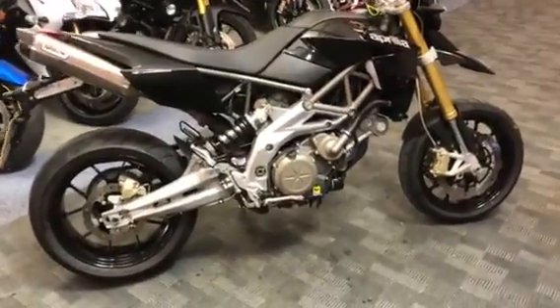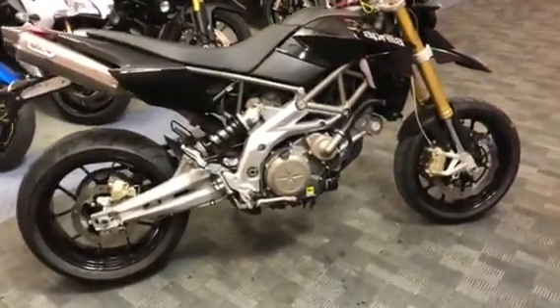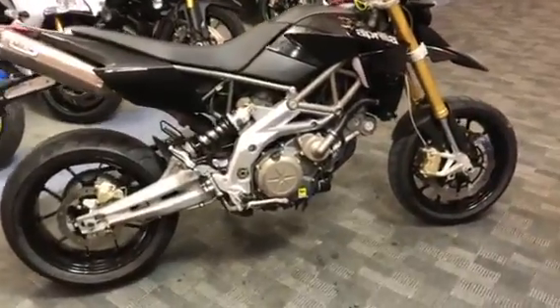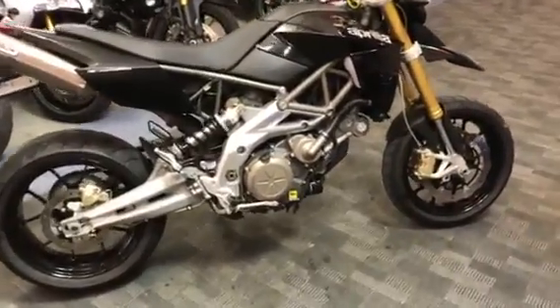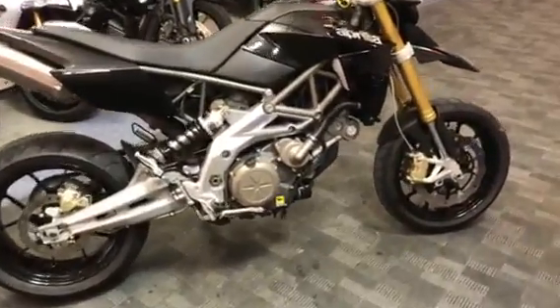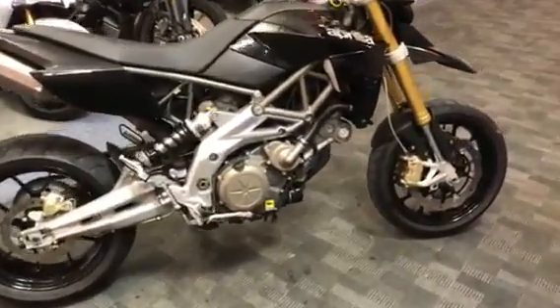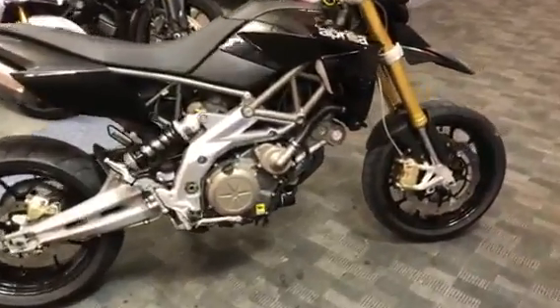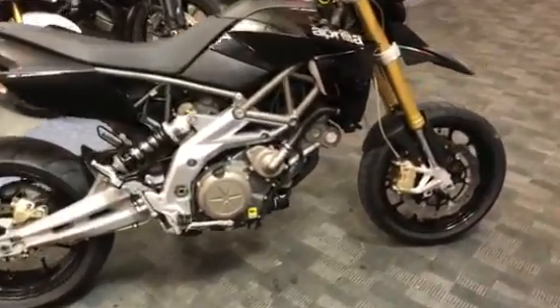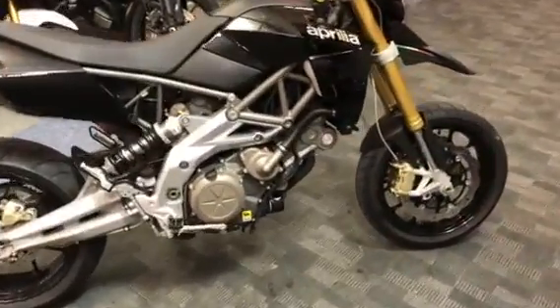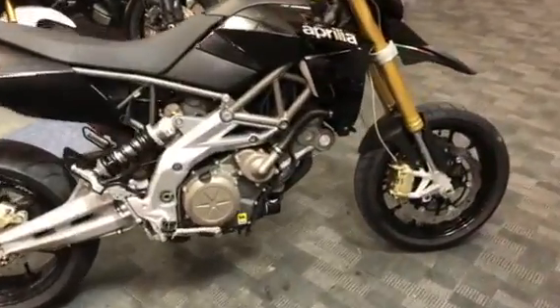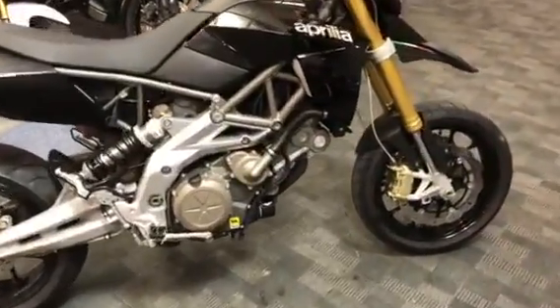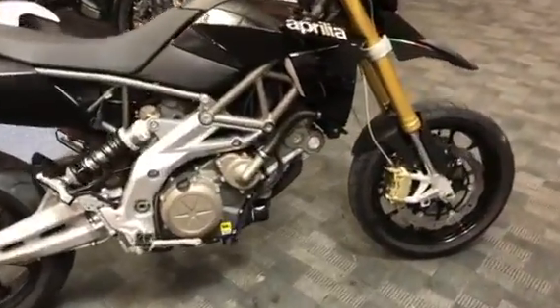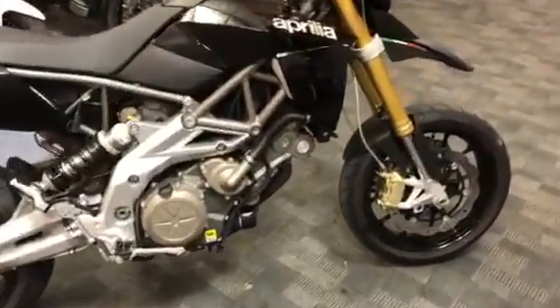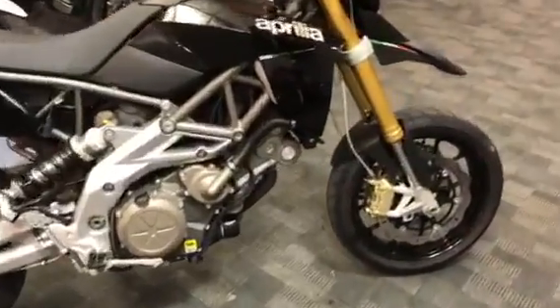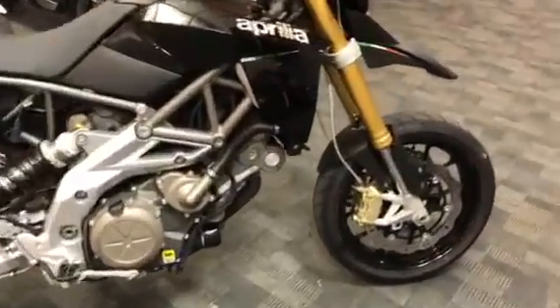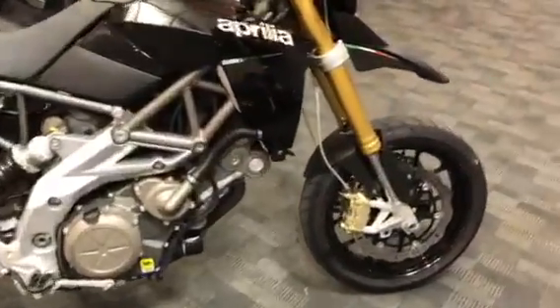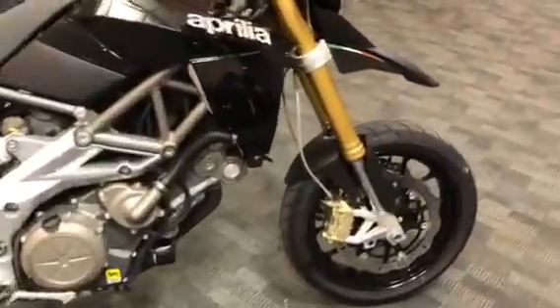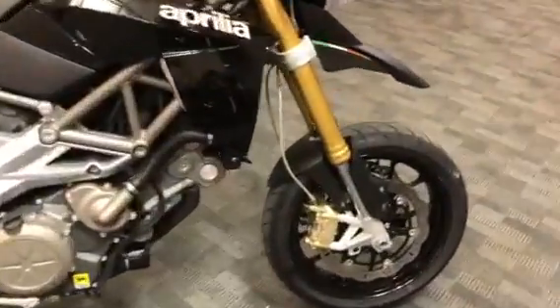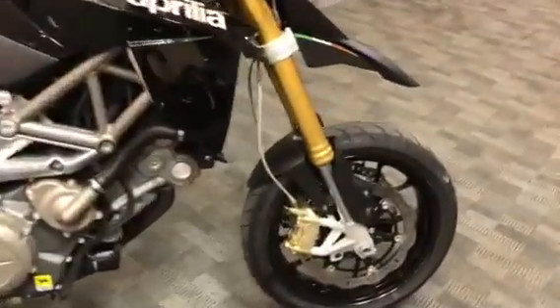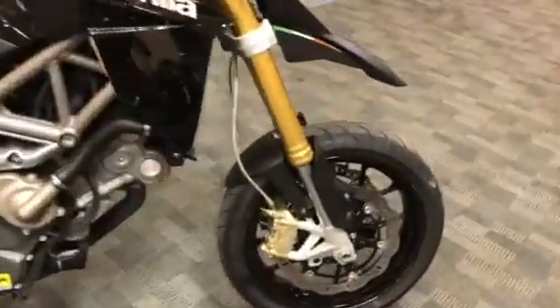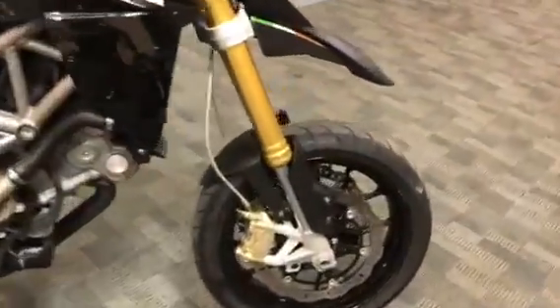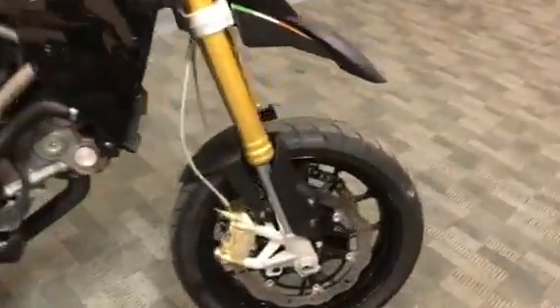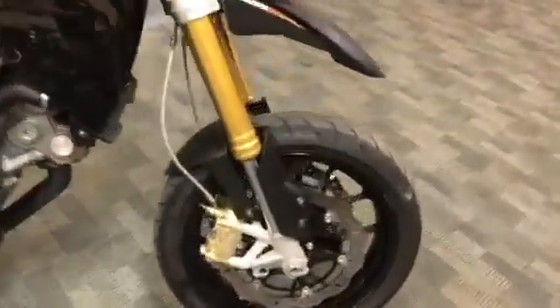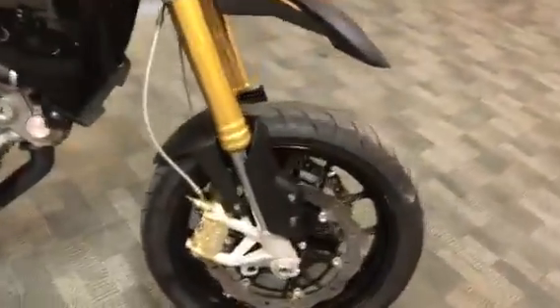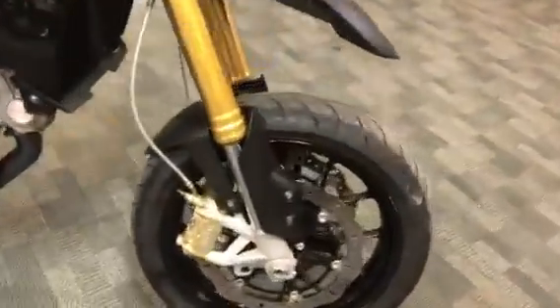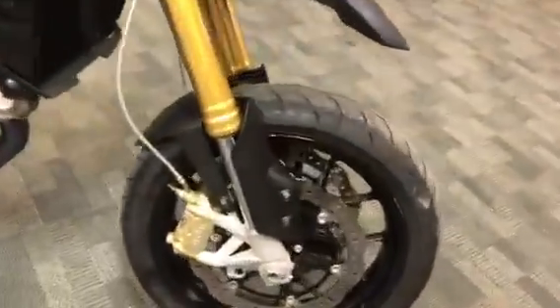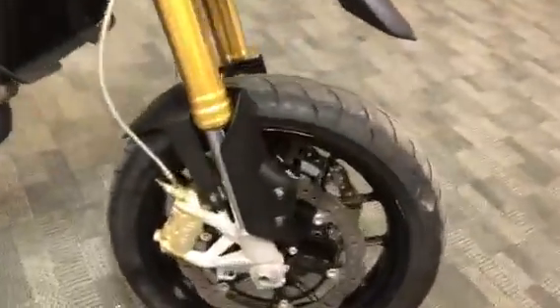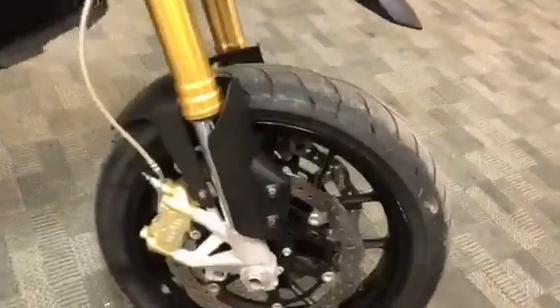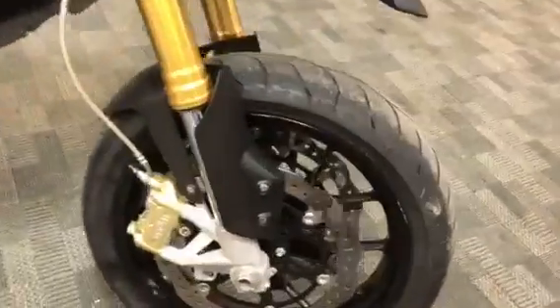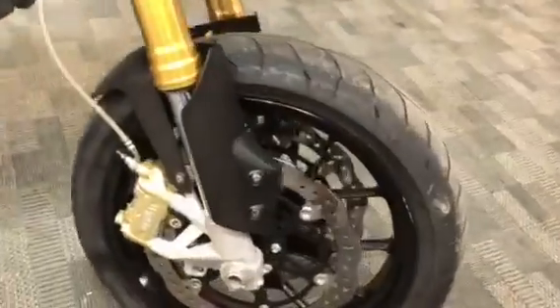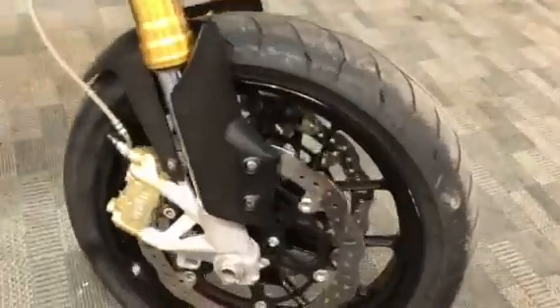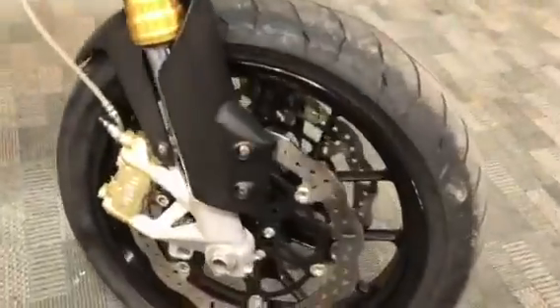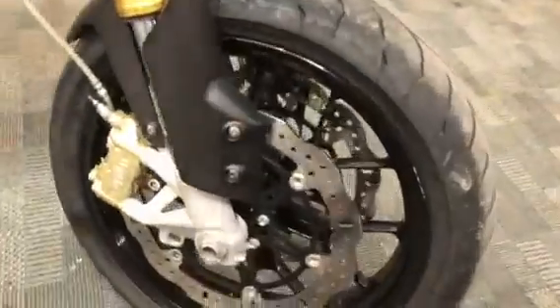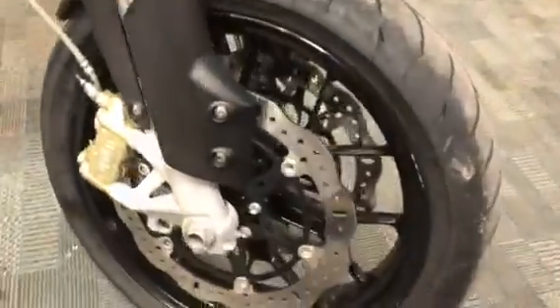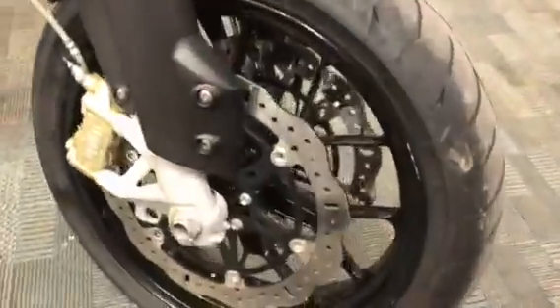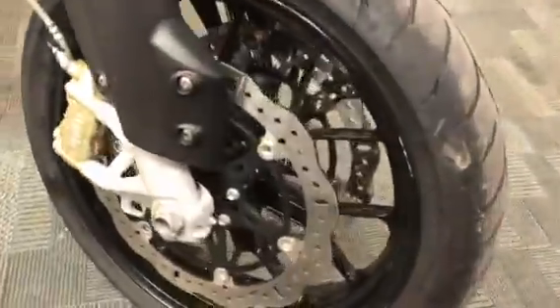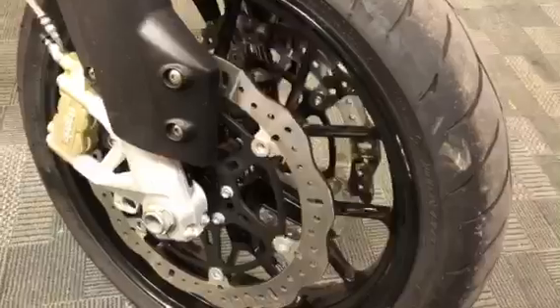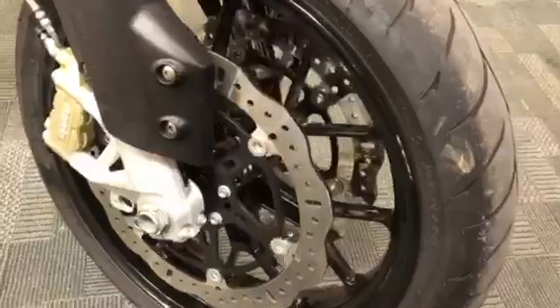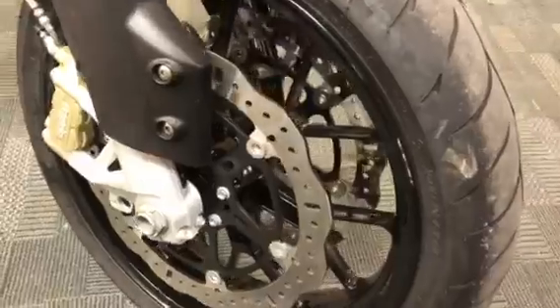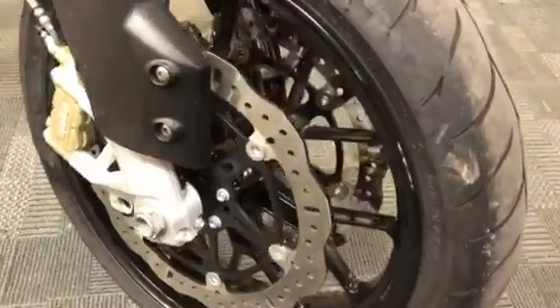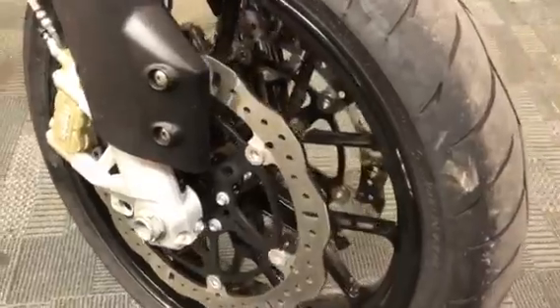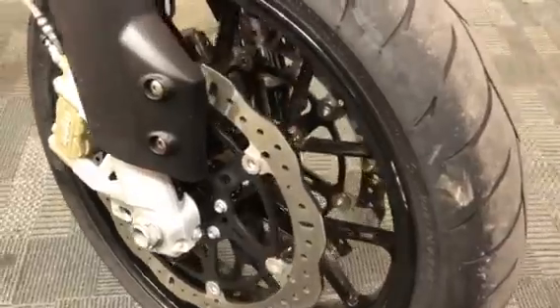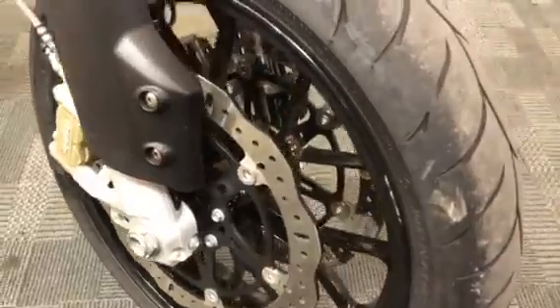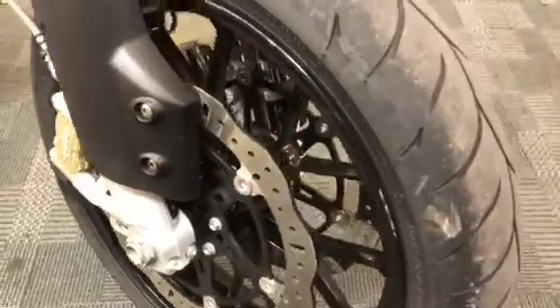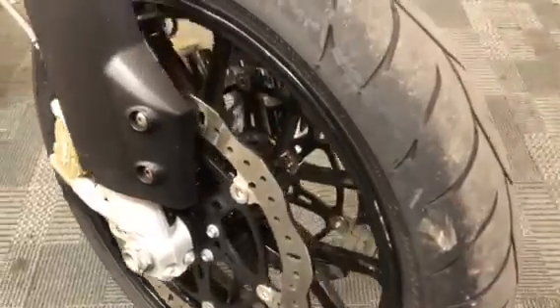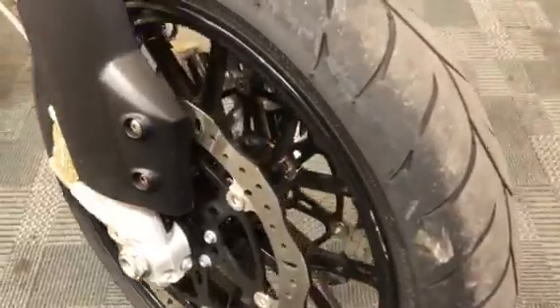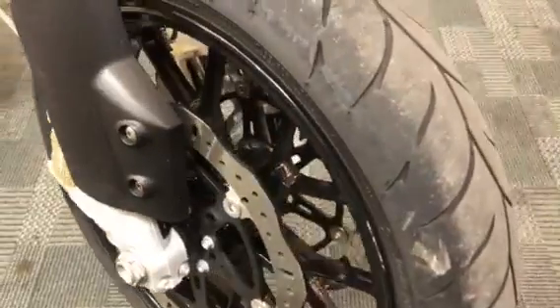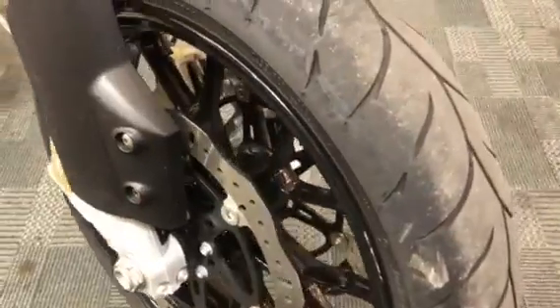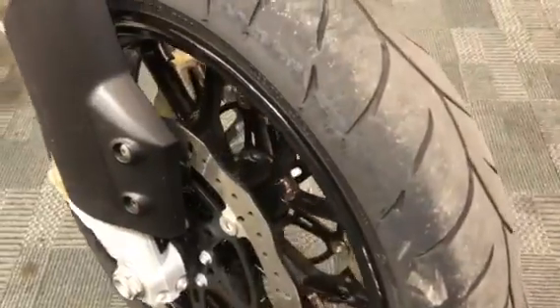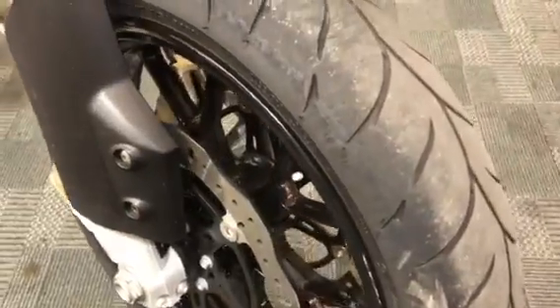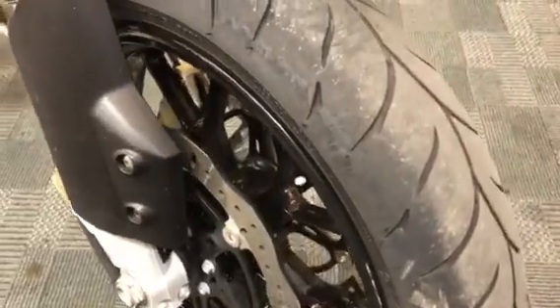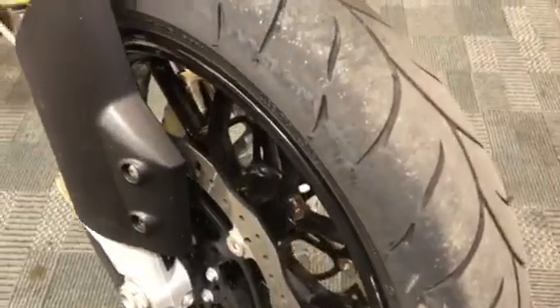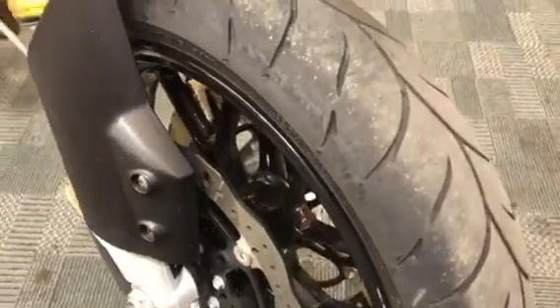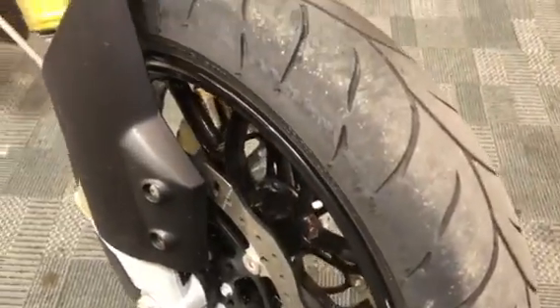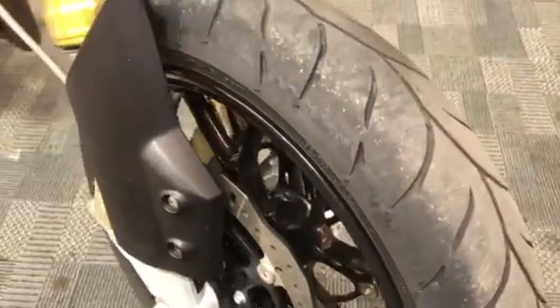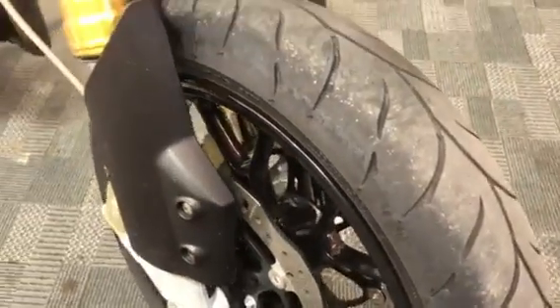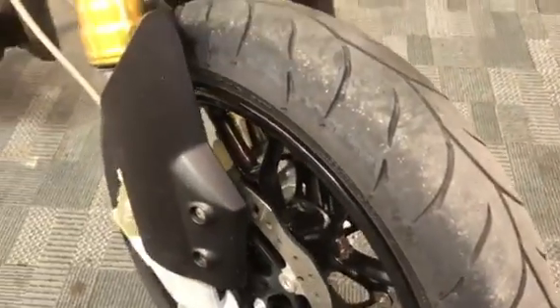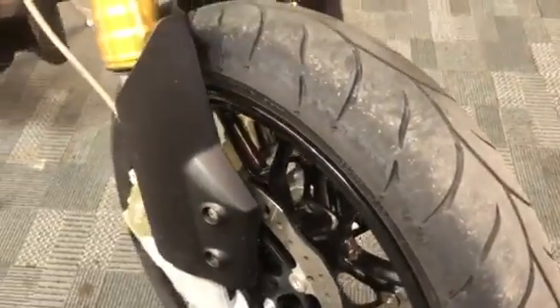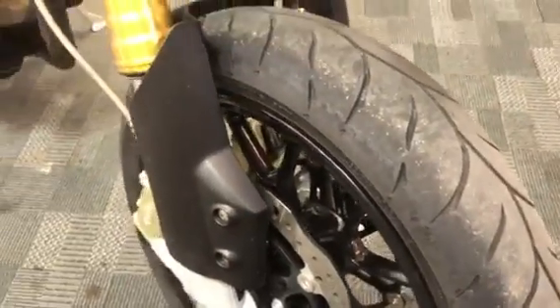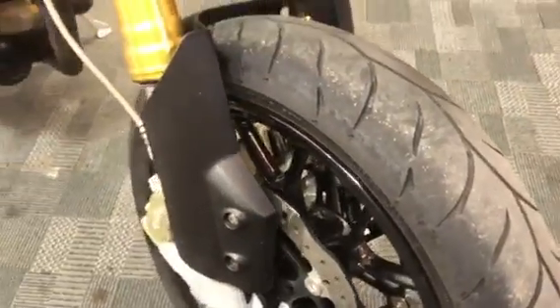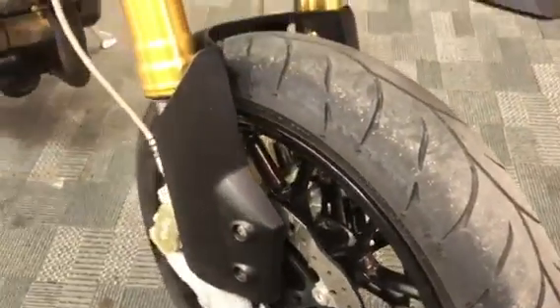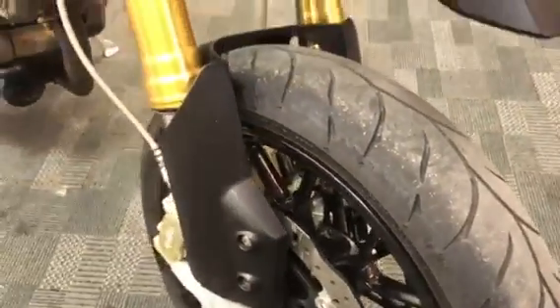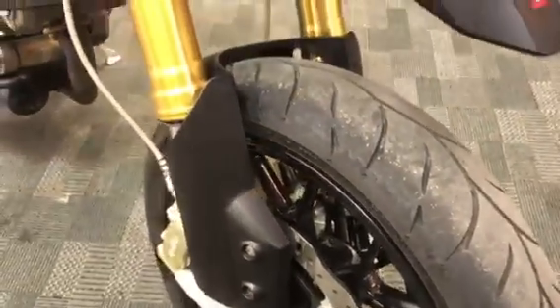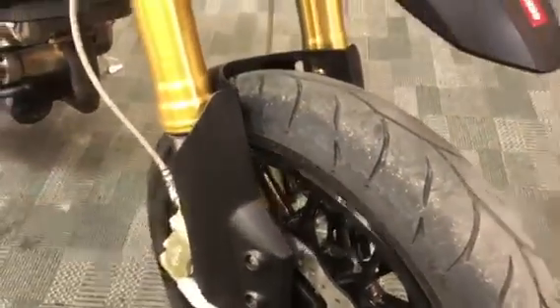Starting off at the front, a quick look at that front wheel and front tyre — there's plenty of tread on that tyre.